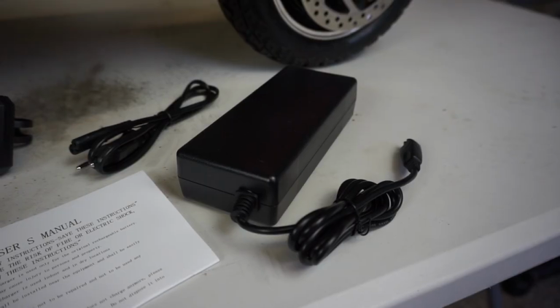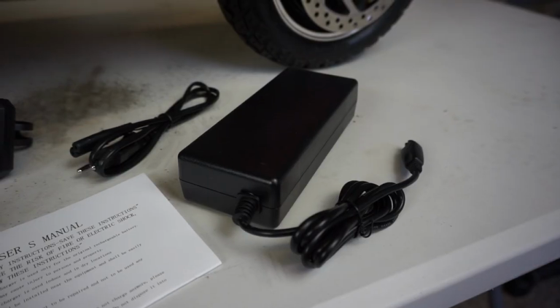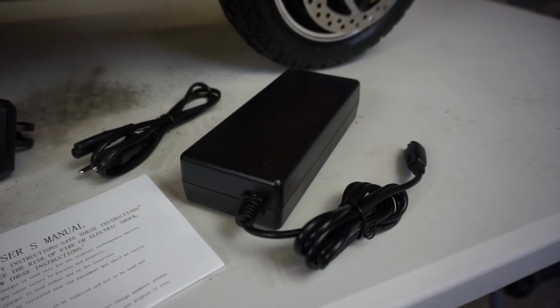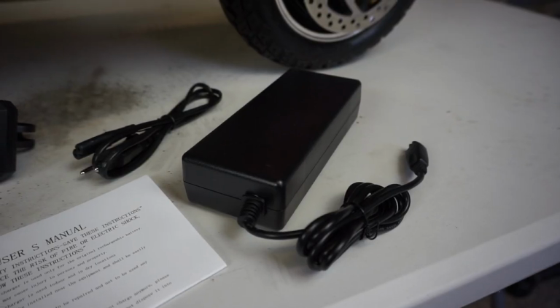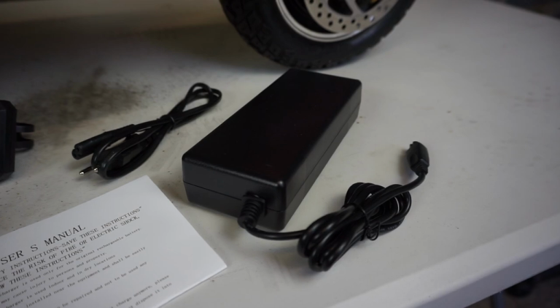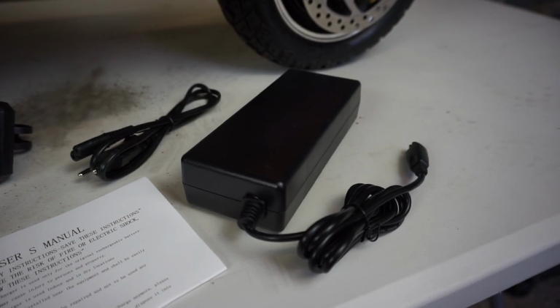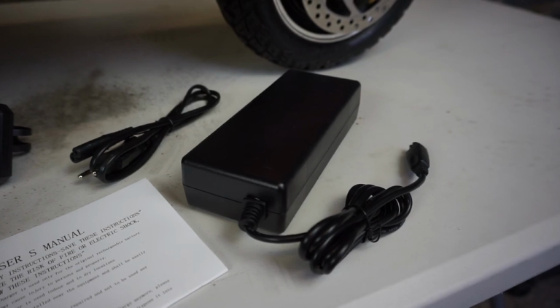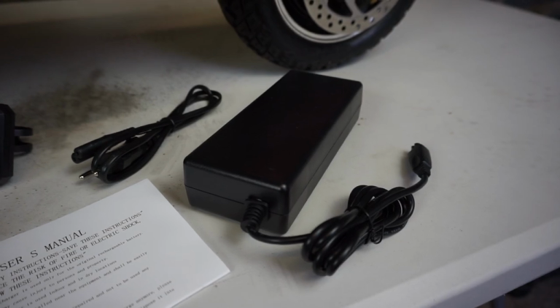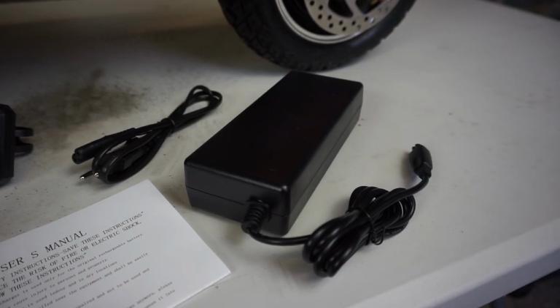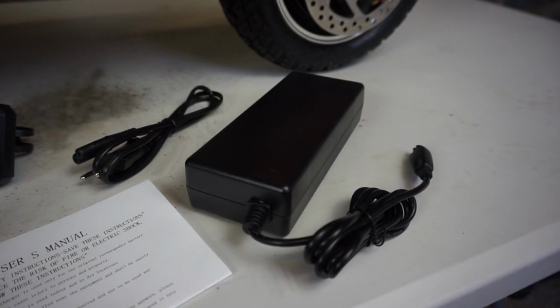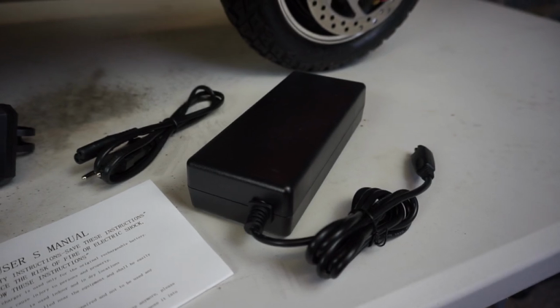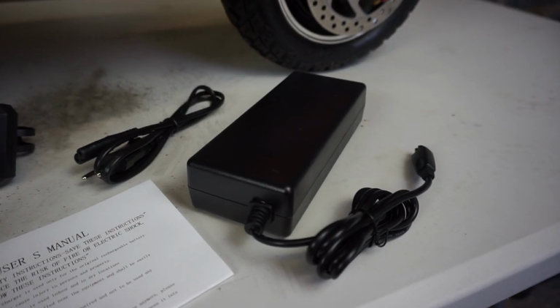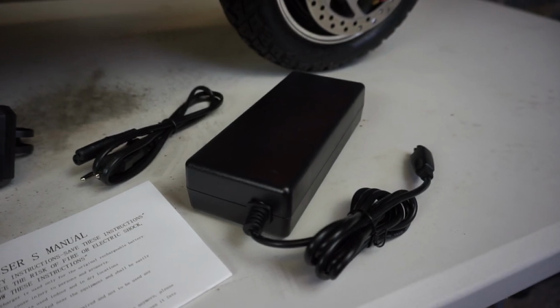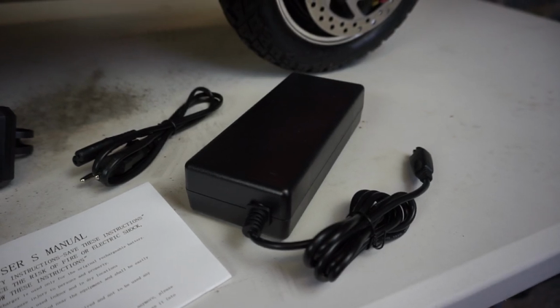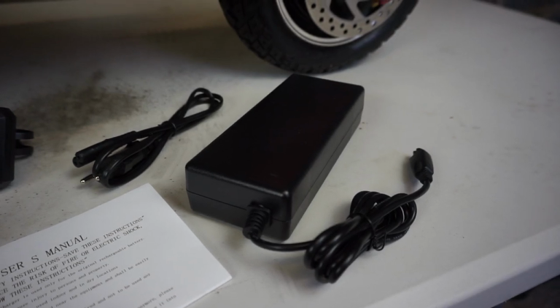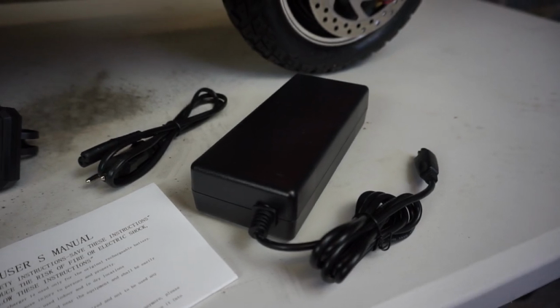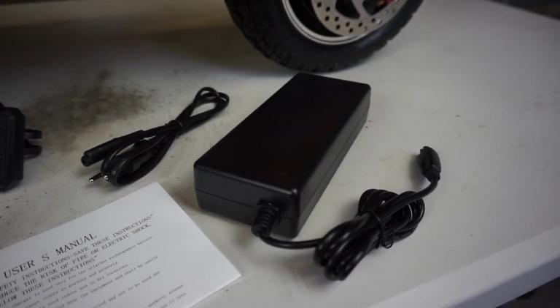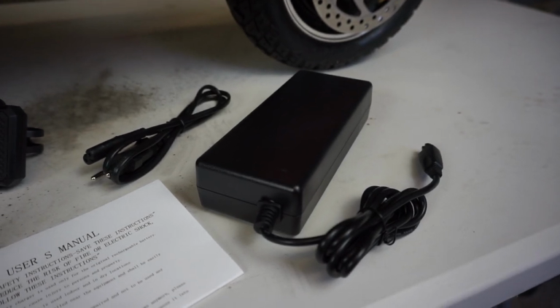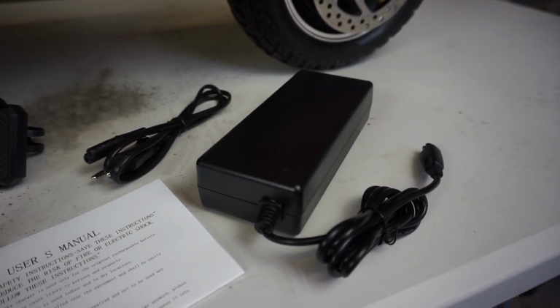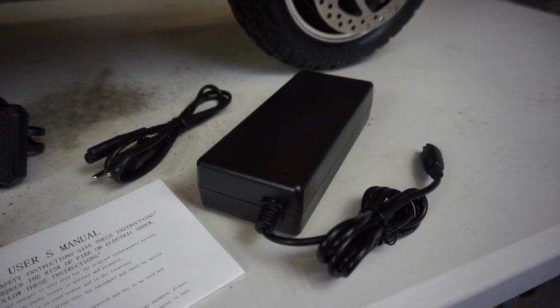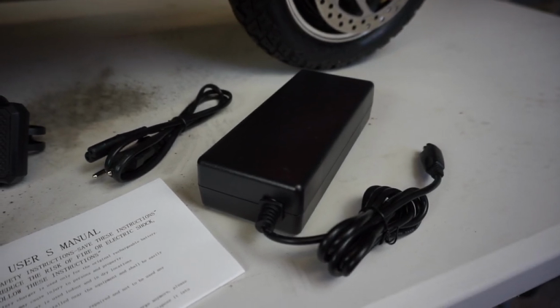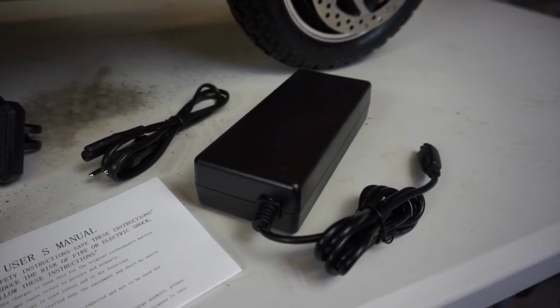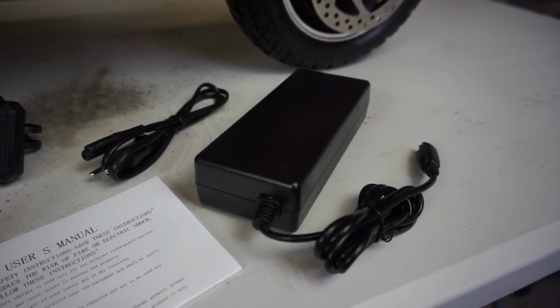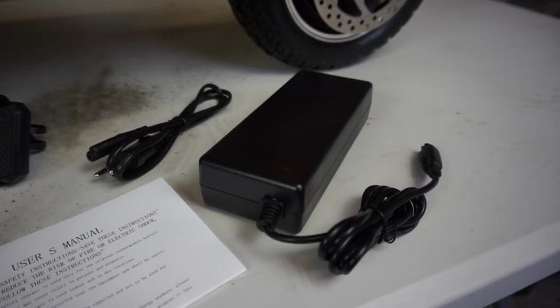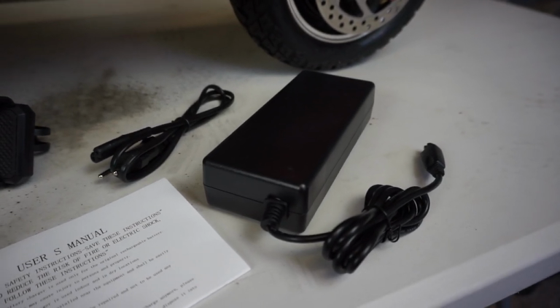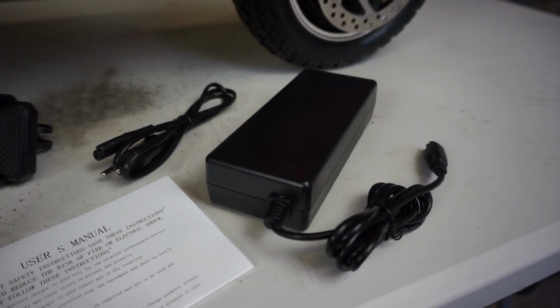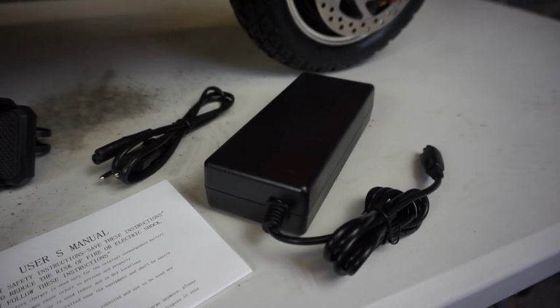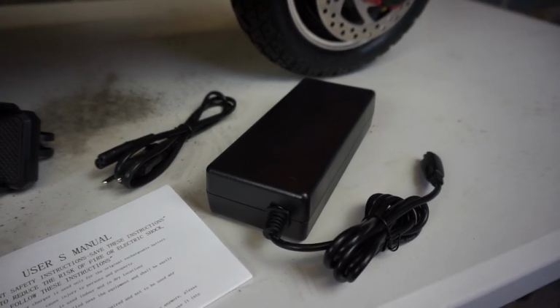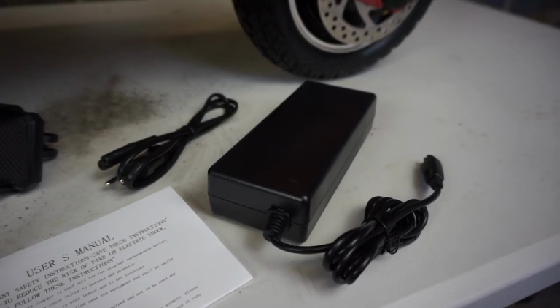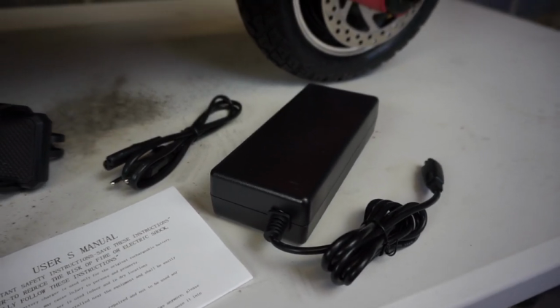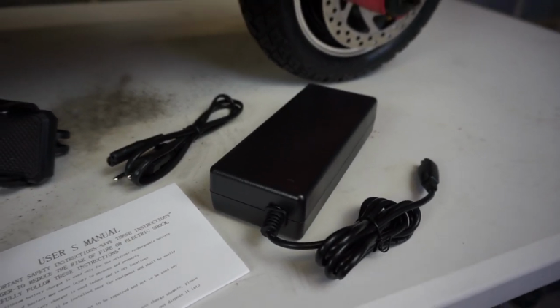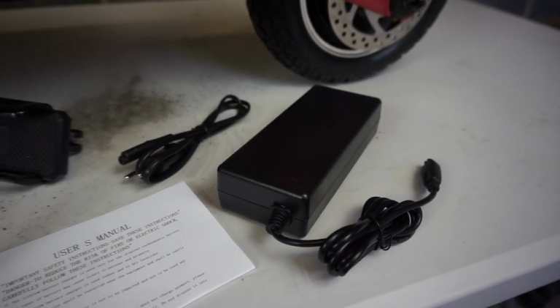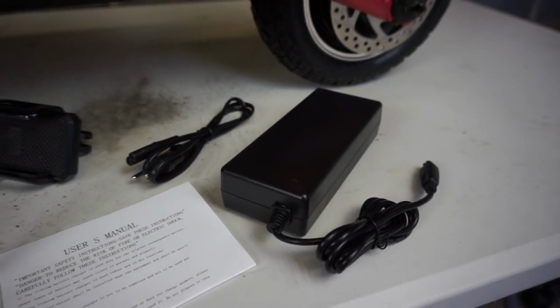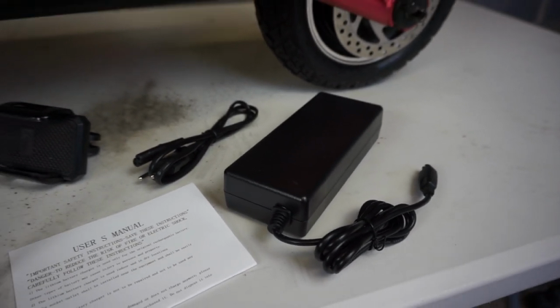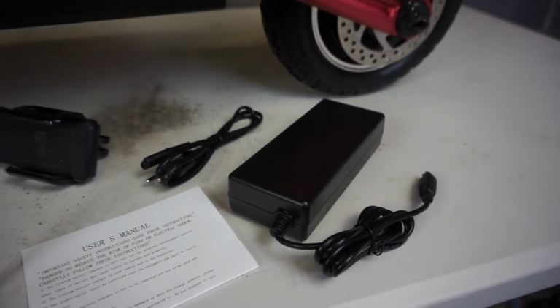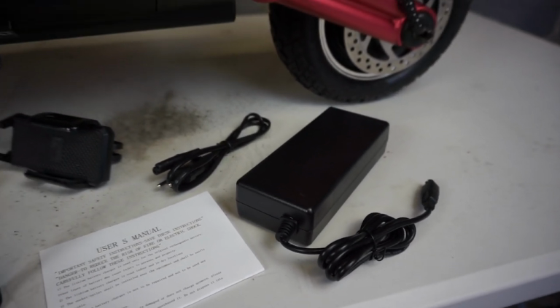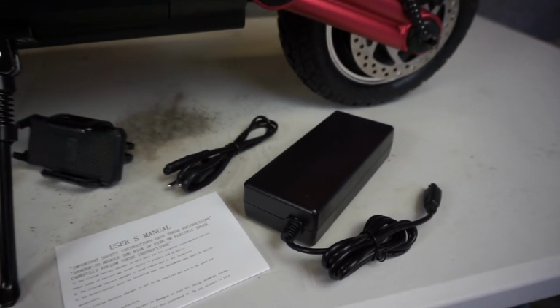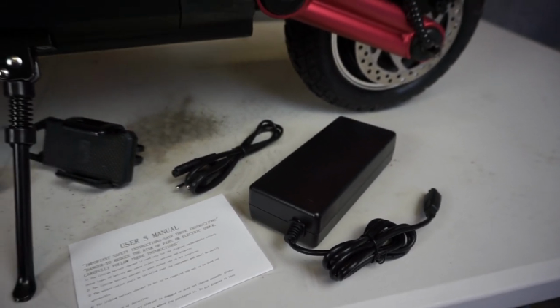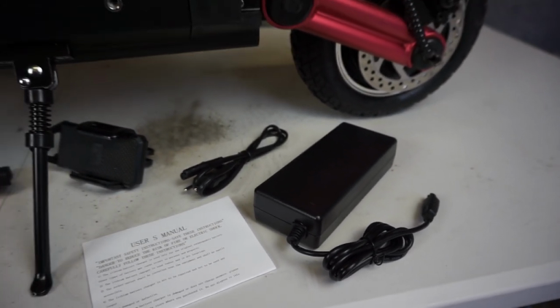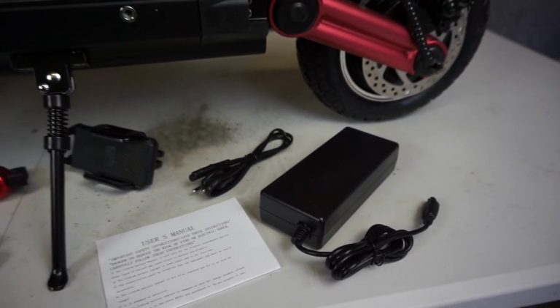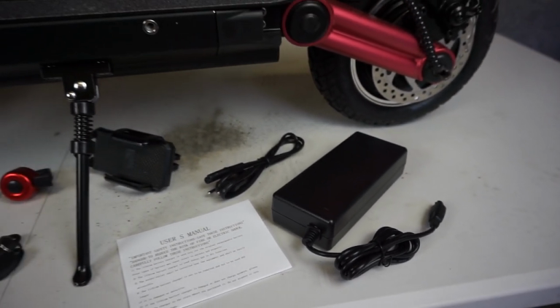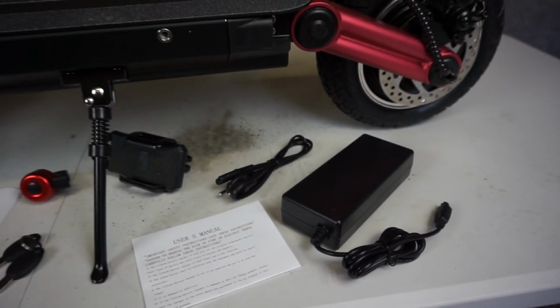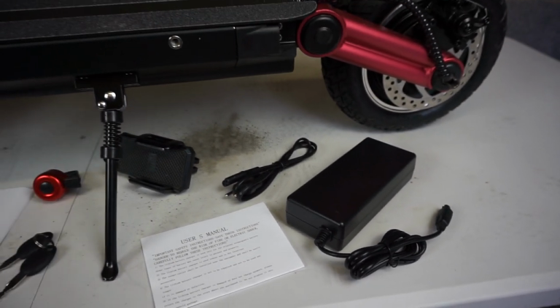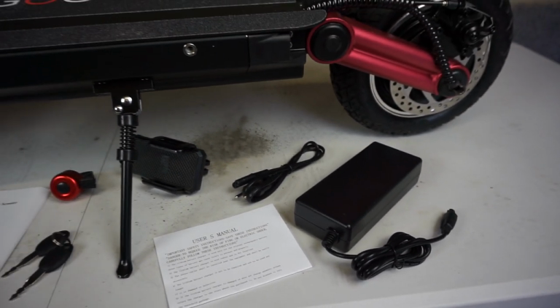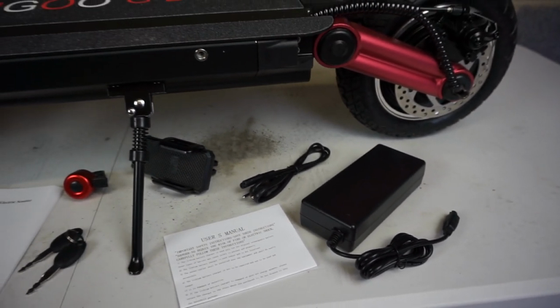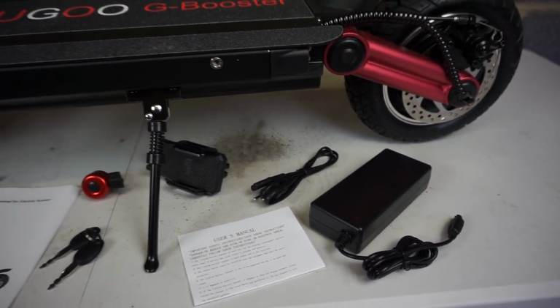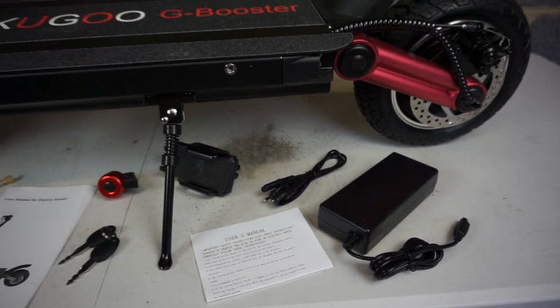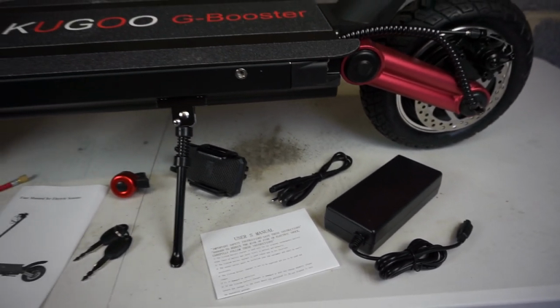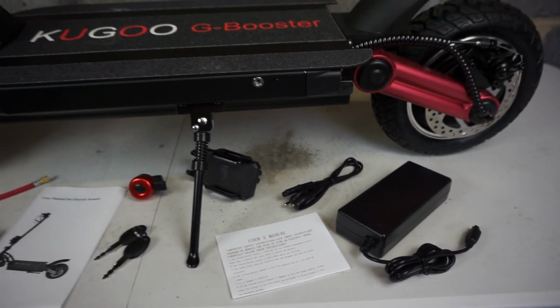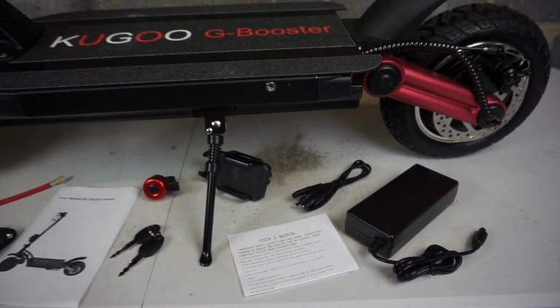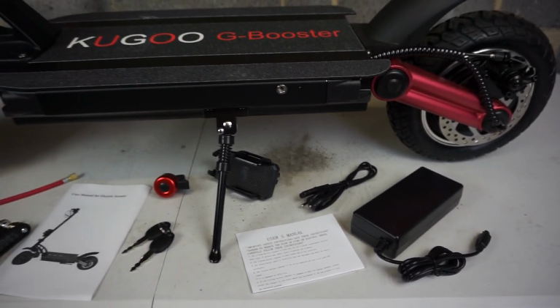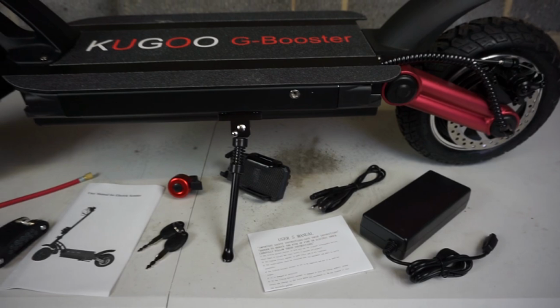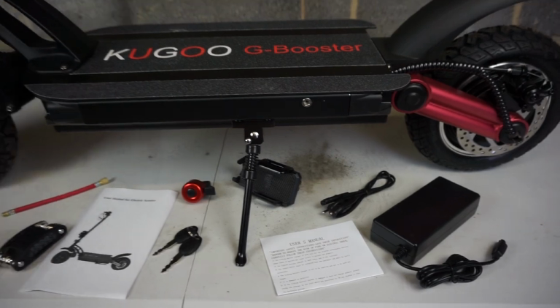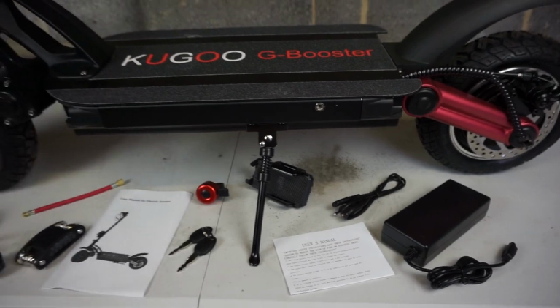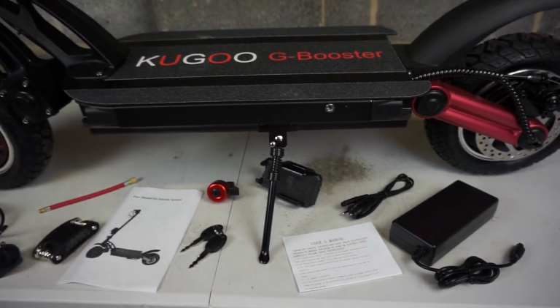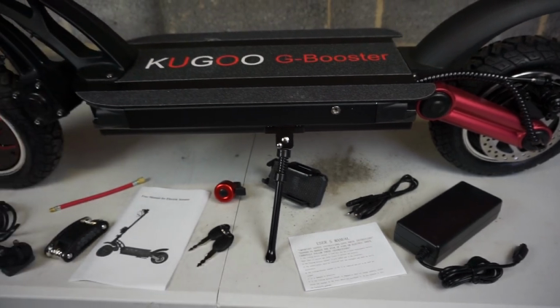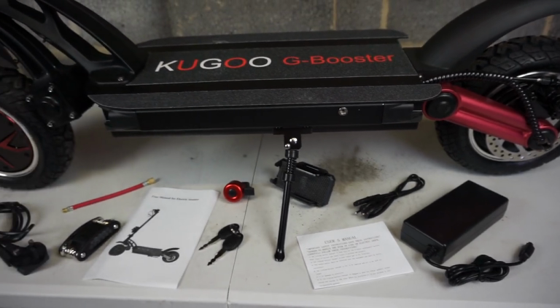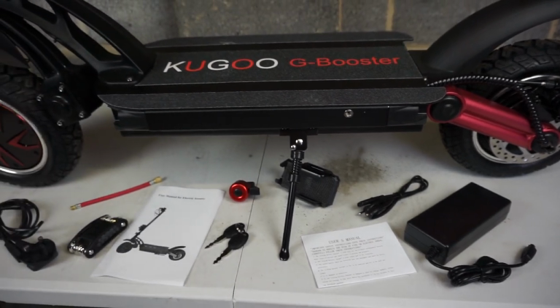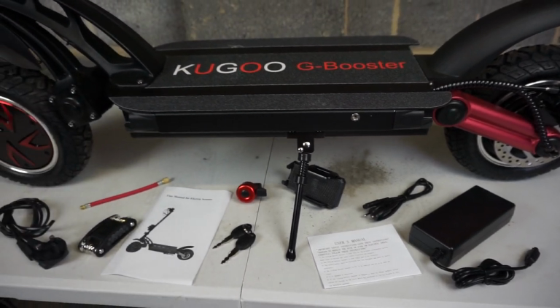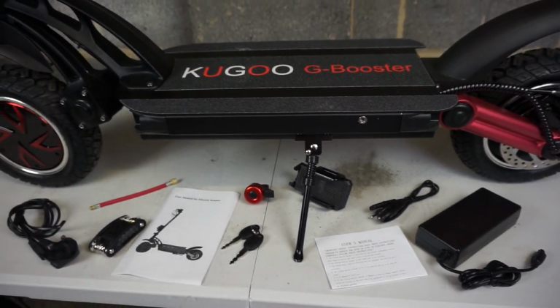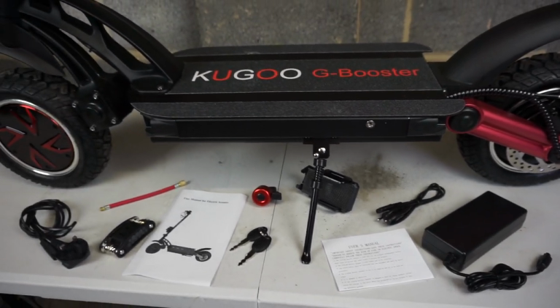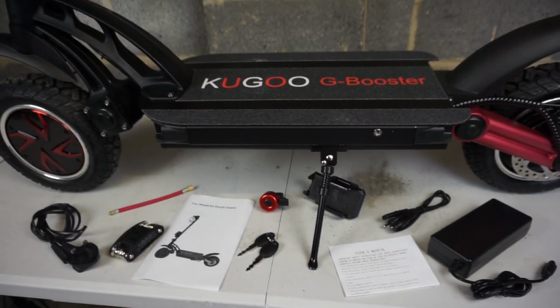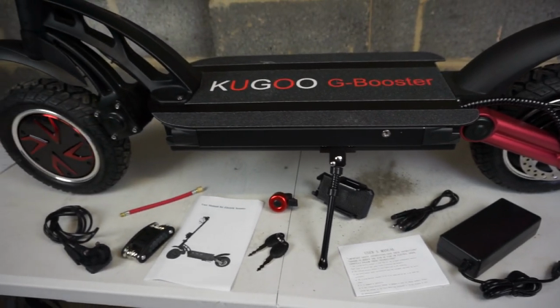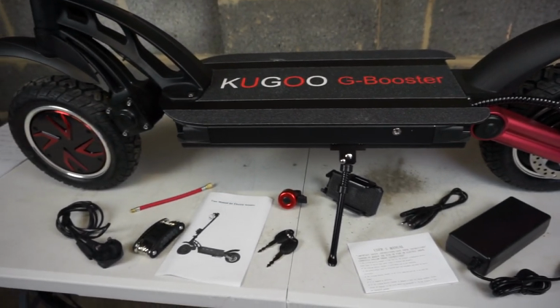First of all there's a power brick and power lead. This charger will charge the scooter from flat to full in about 10 hours.